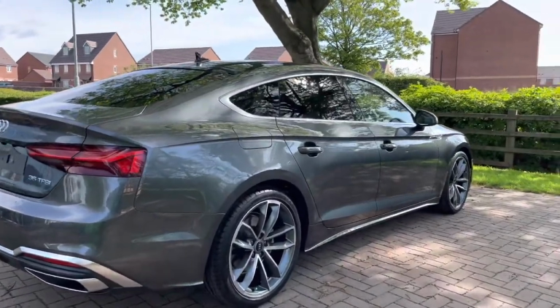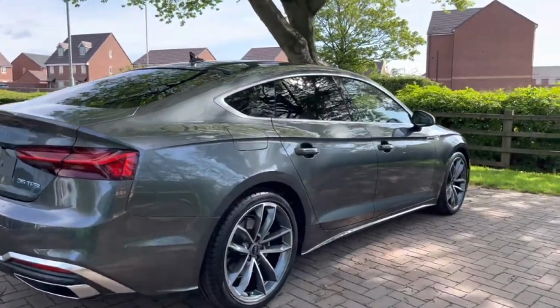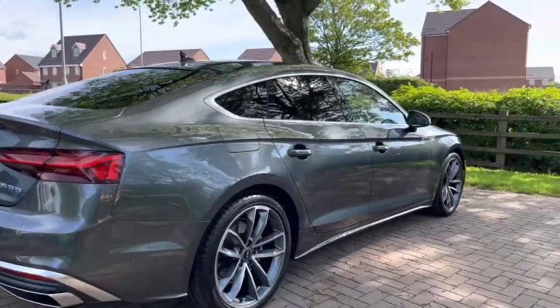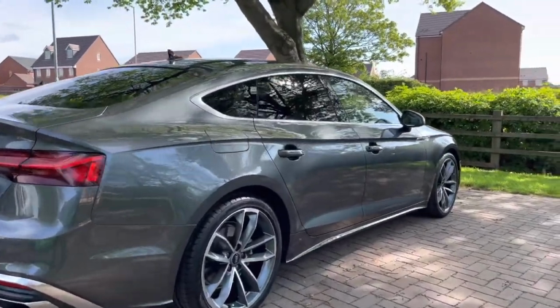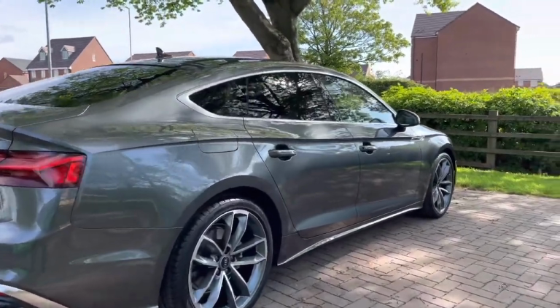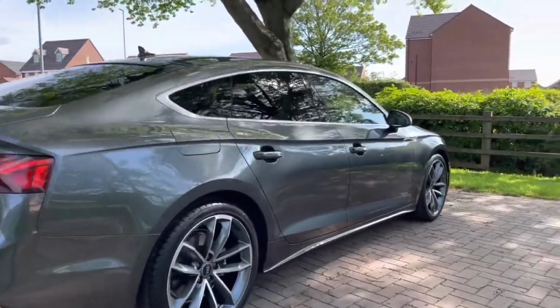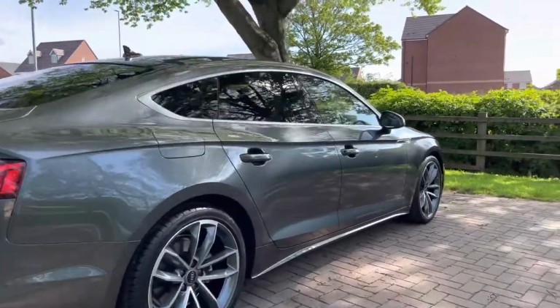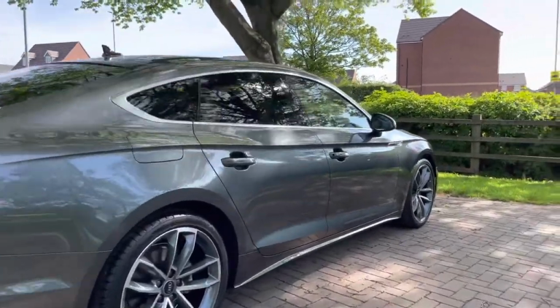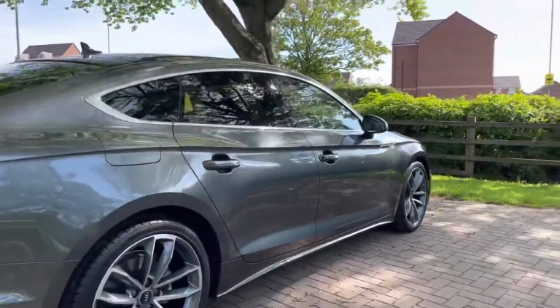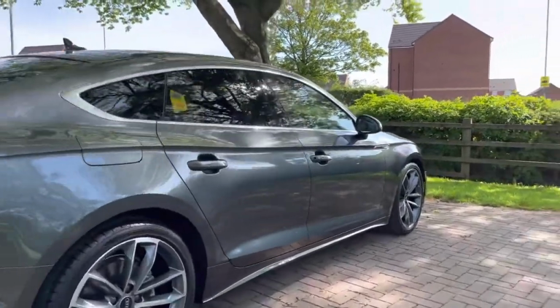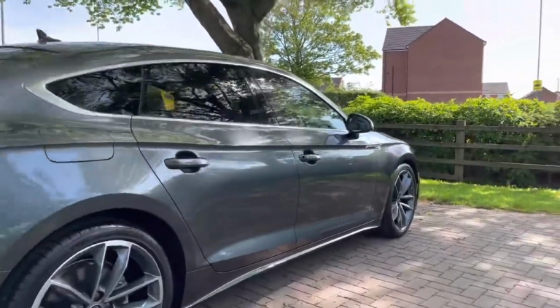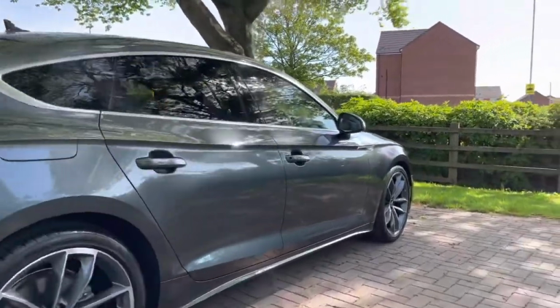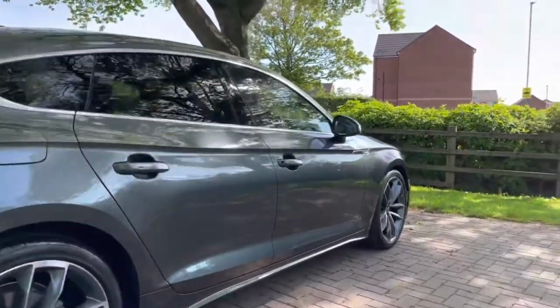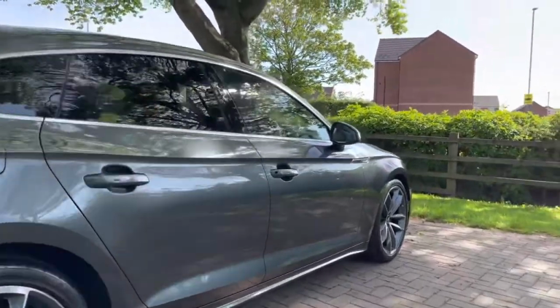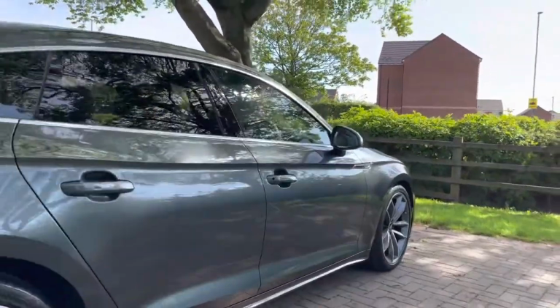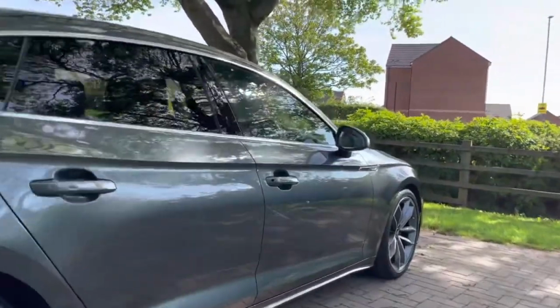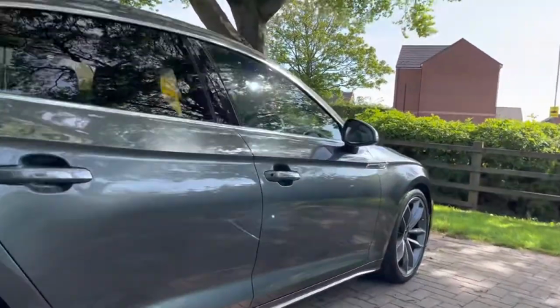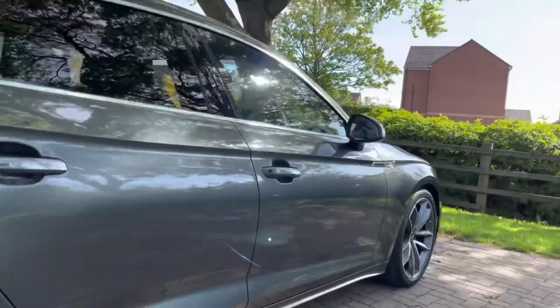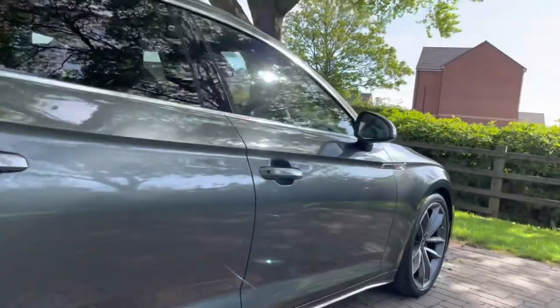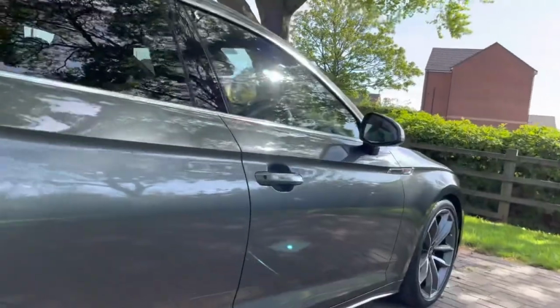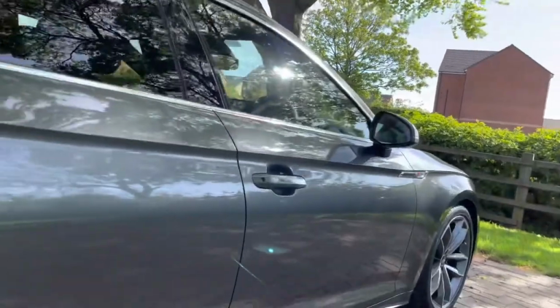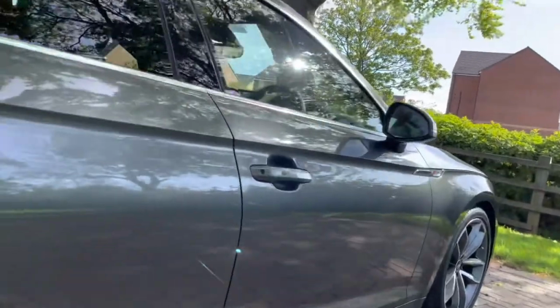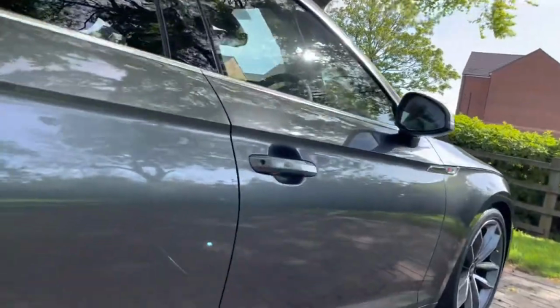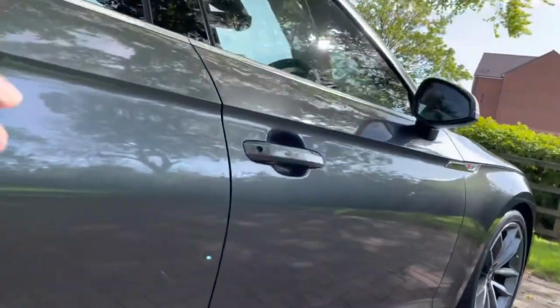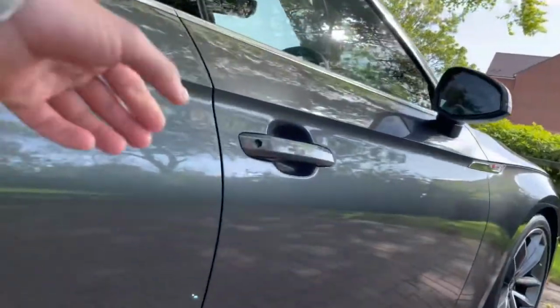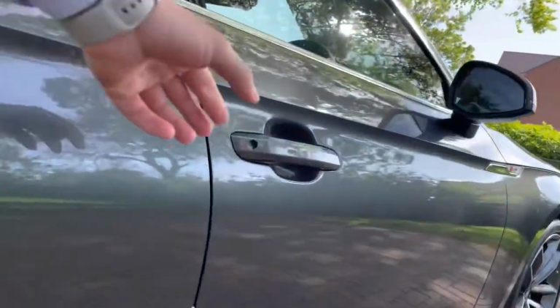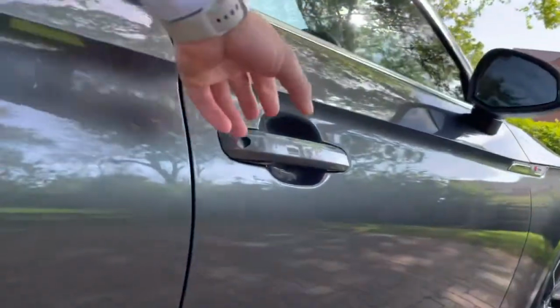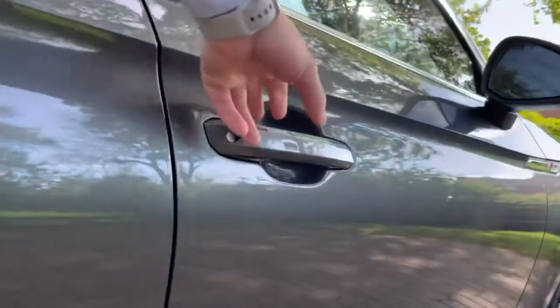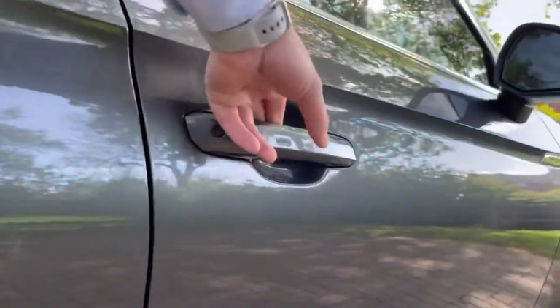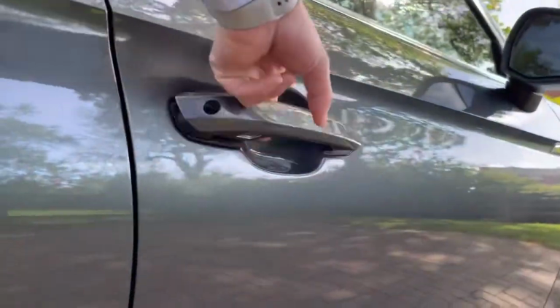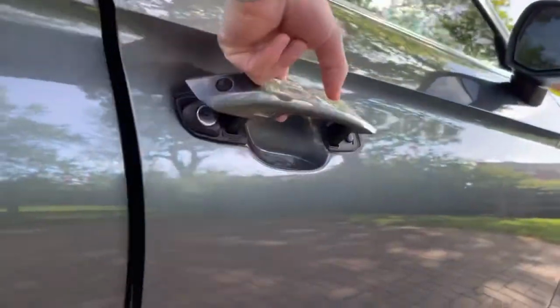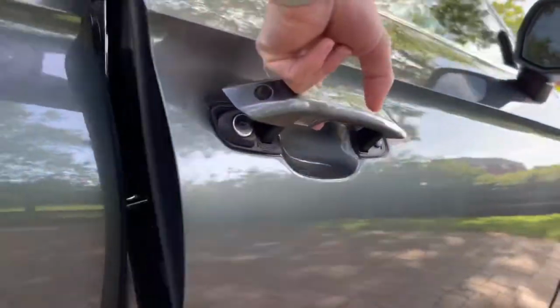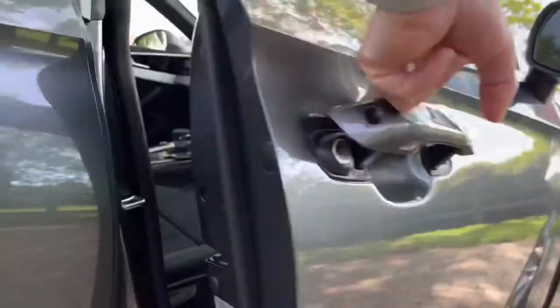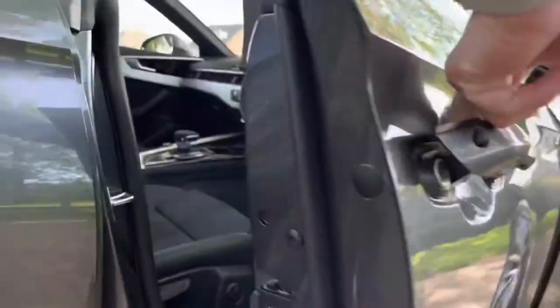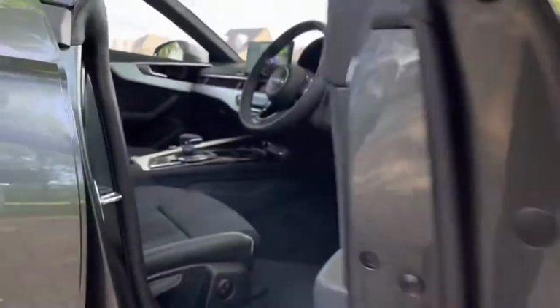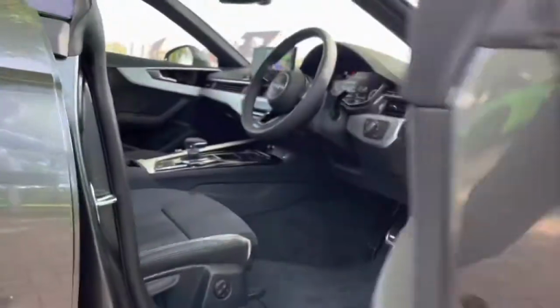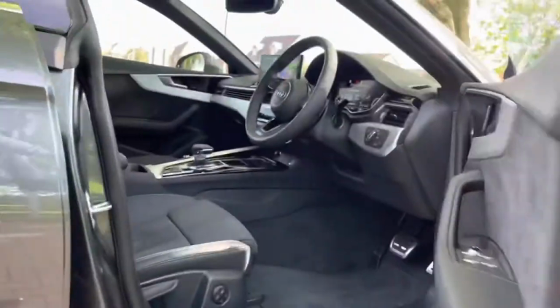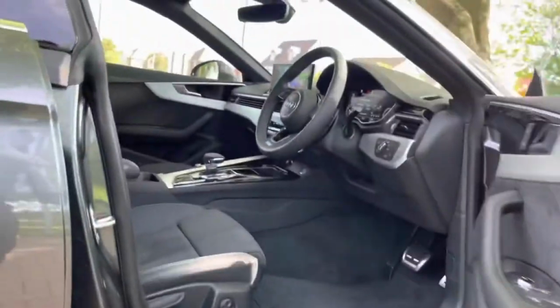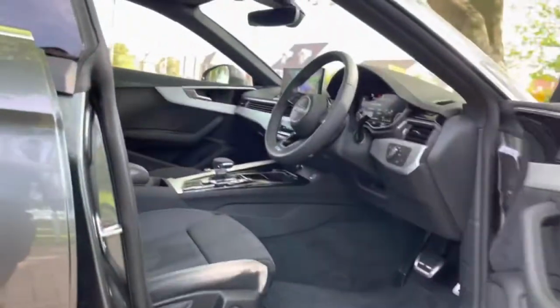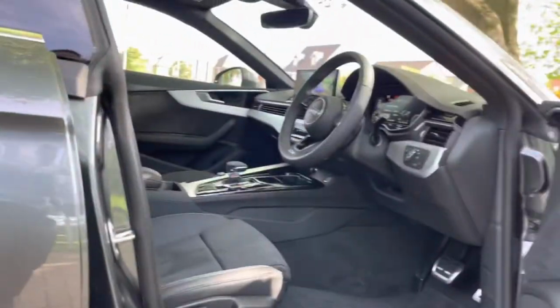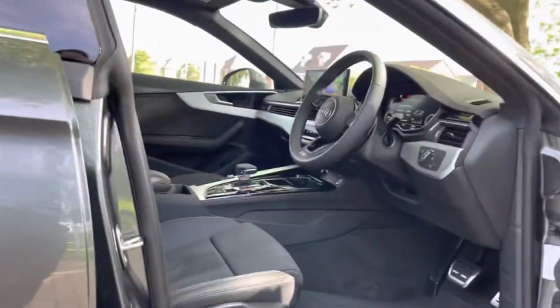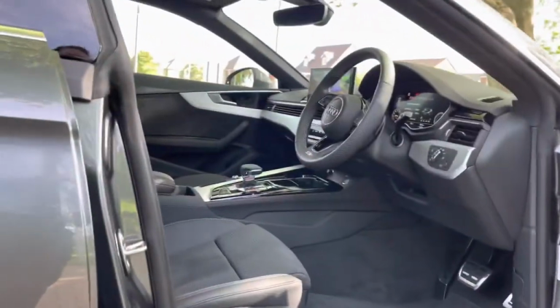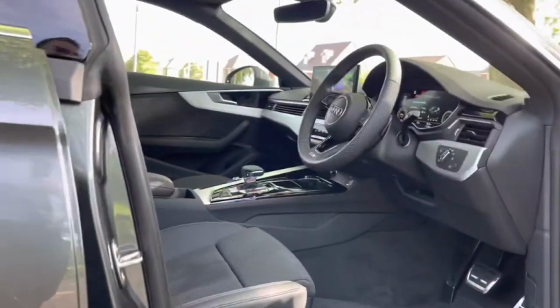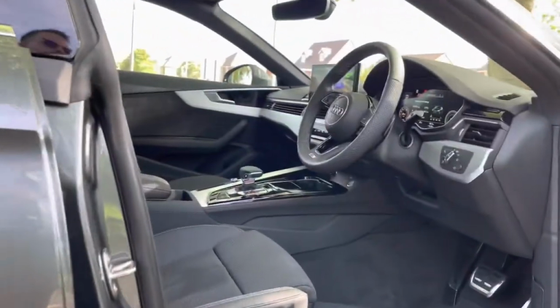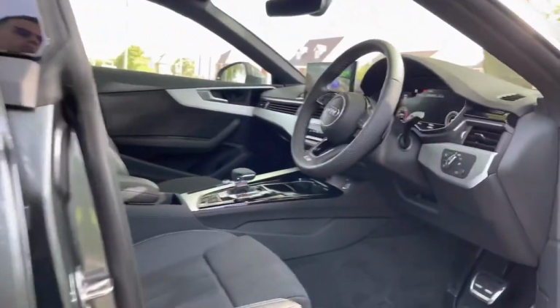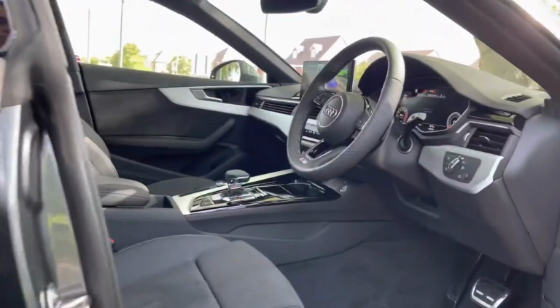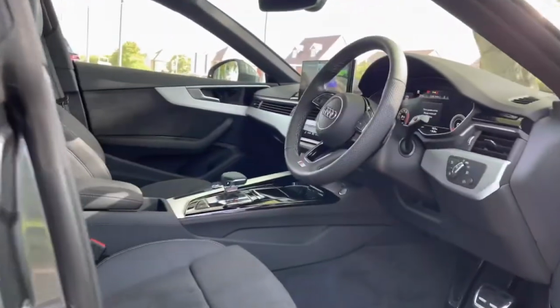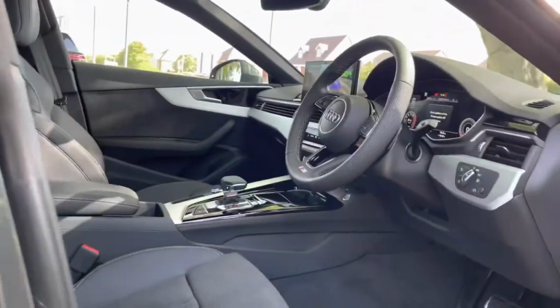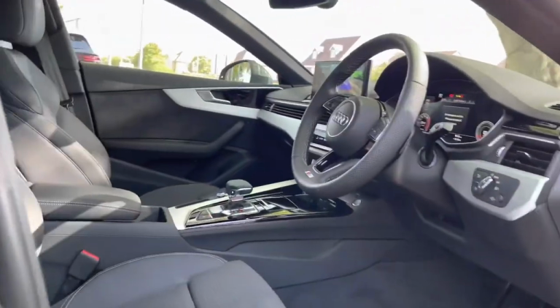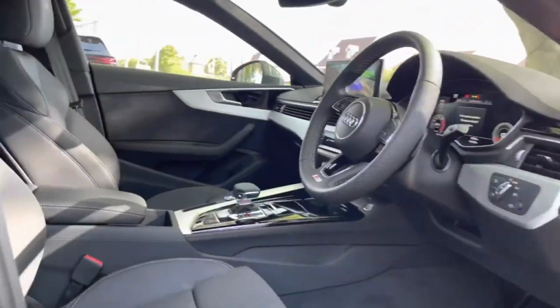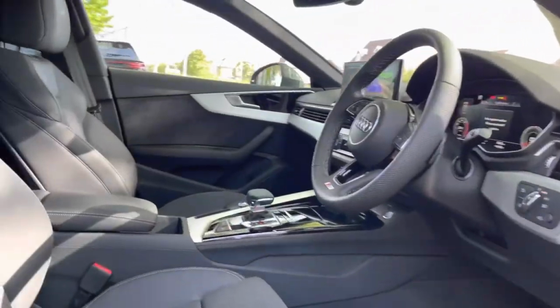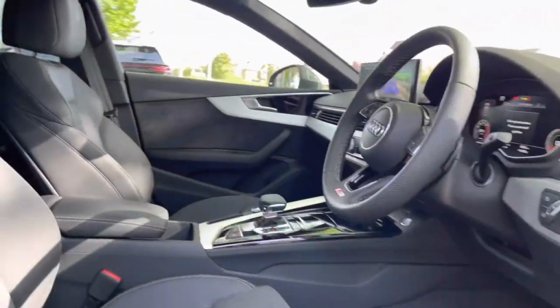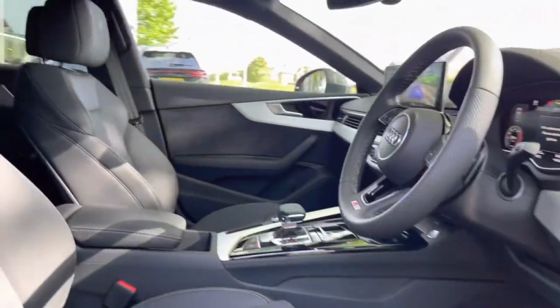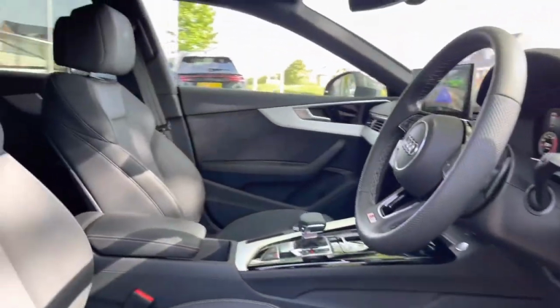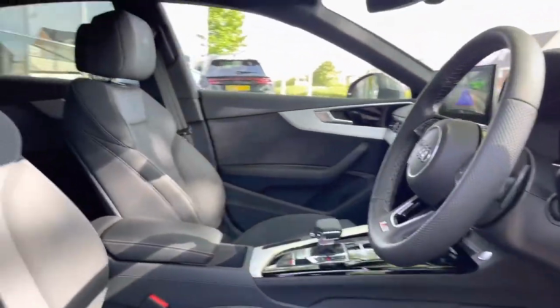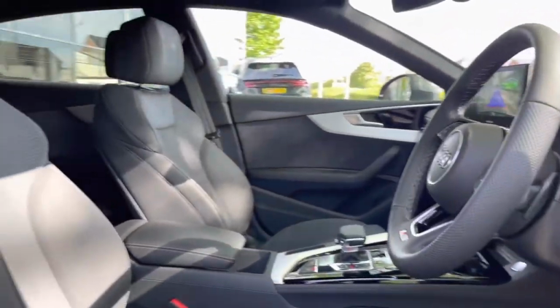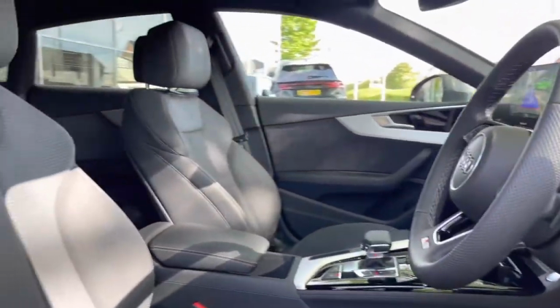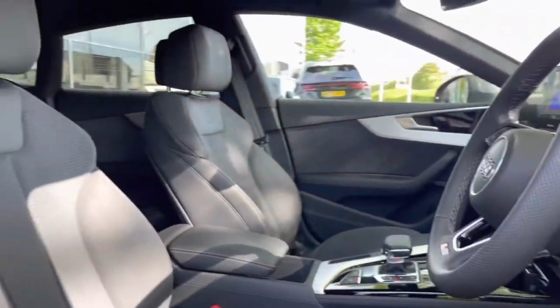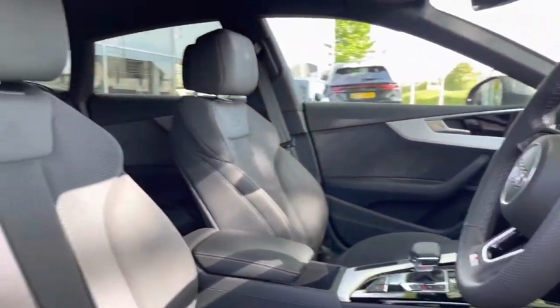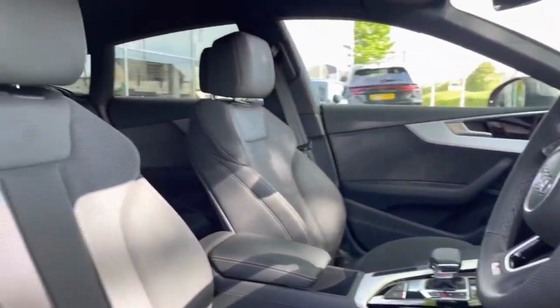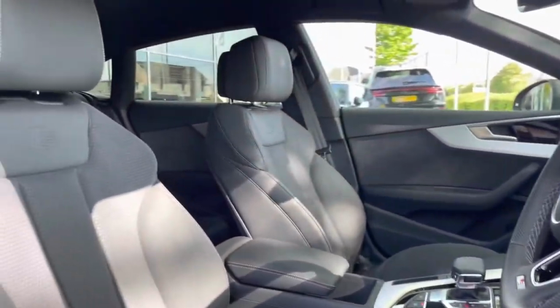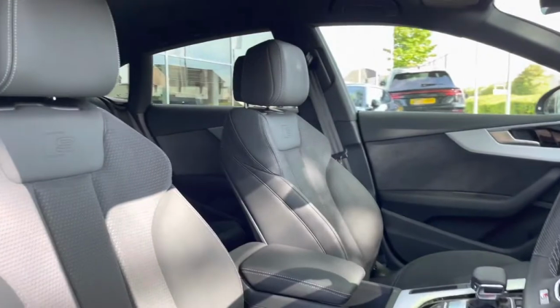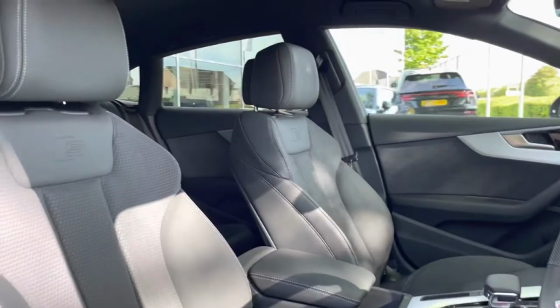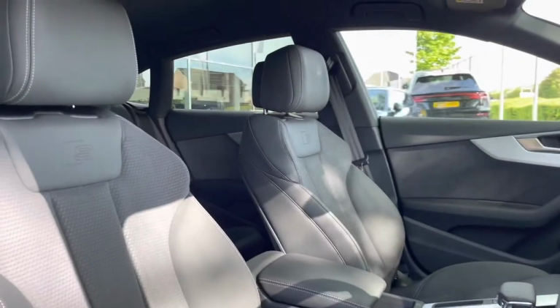You will notice we've got the chrome window trims and also privacy glass in the back windows of the vehicle, which is really helpful if you've got any valuables on those back seats.